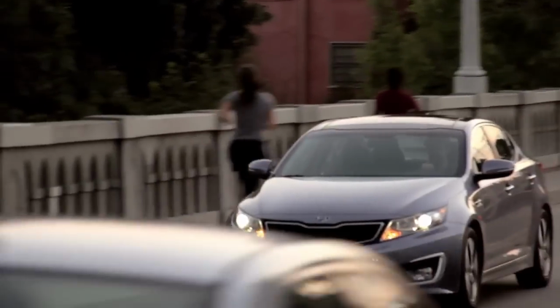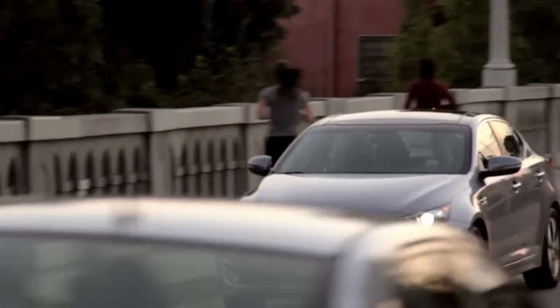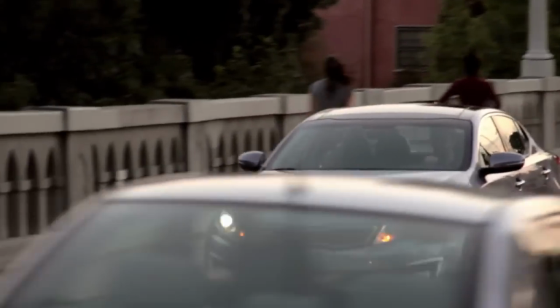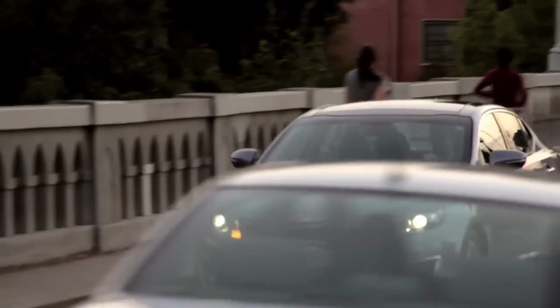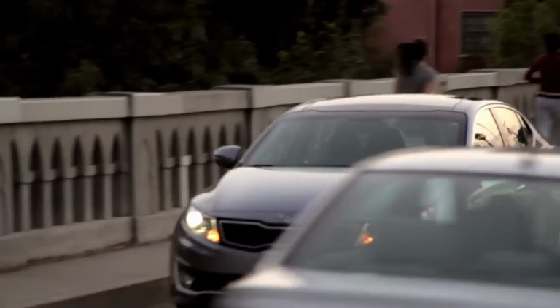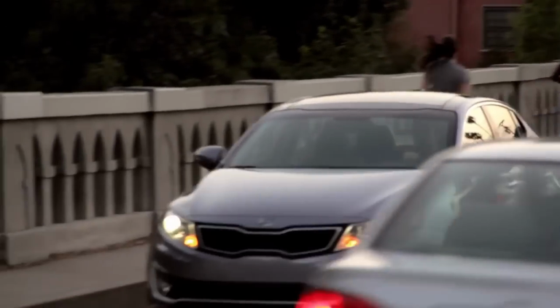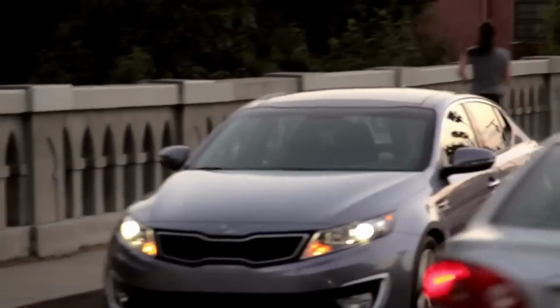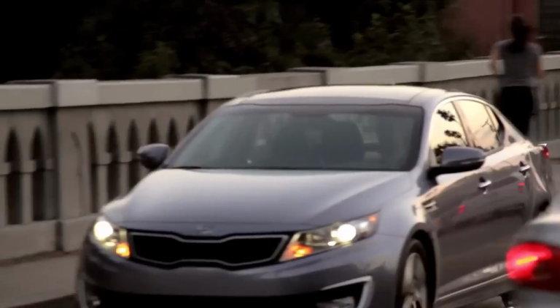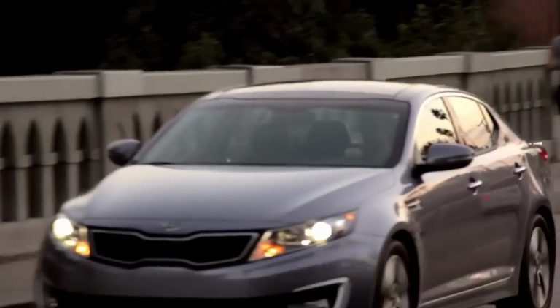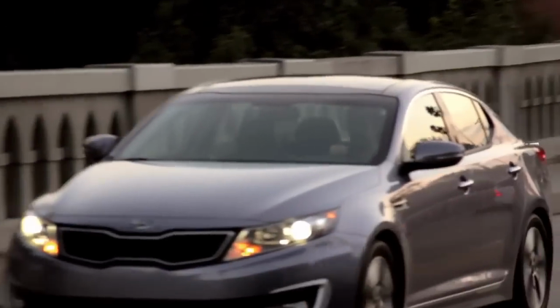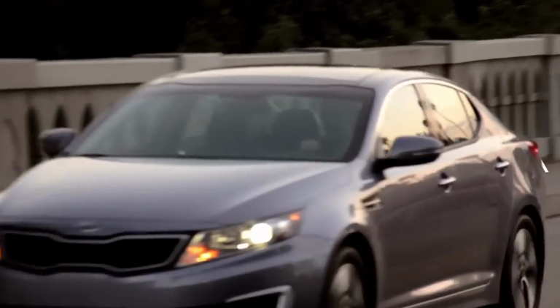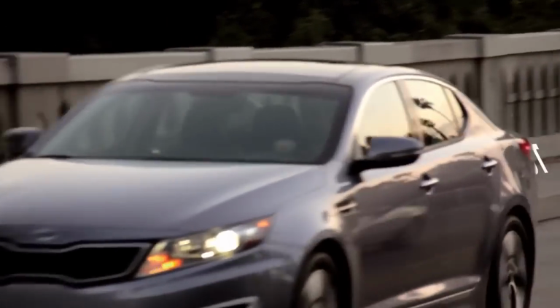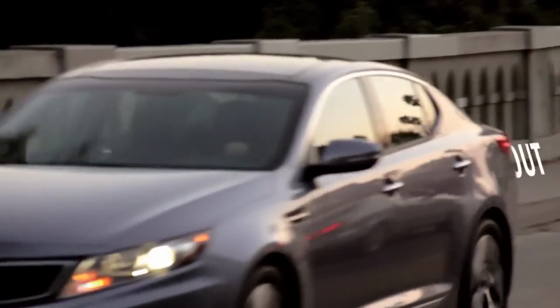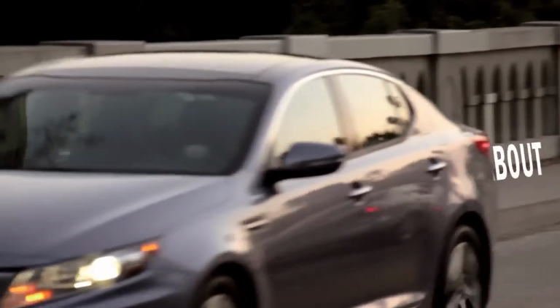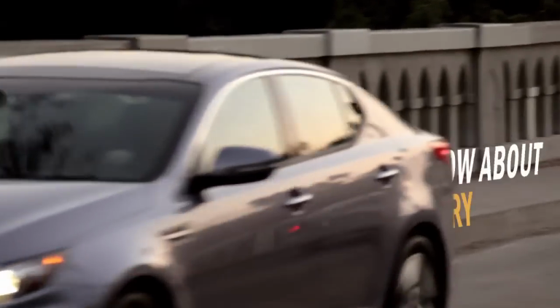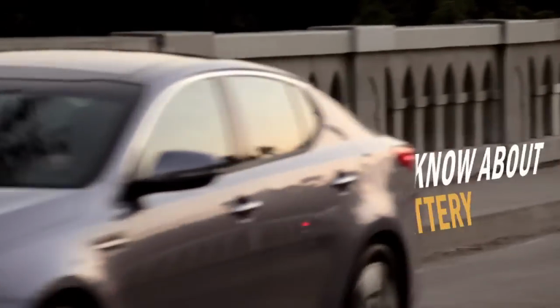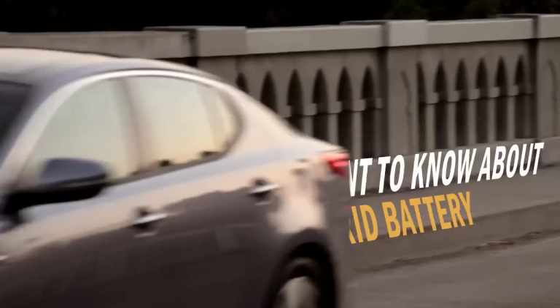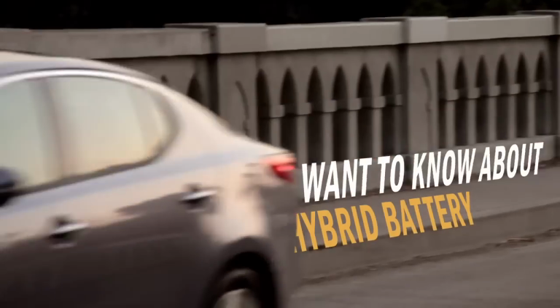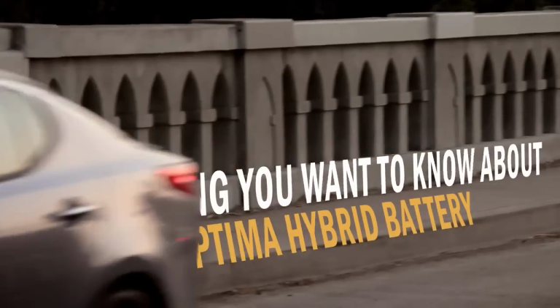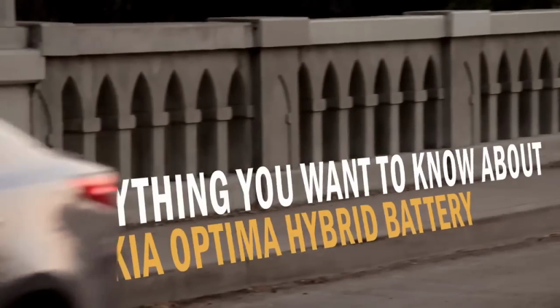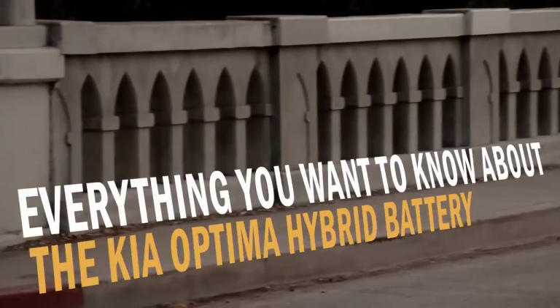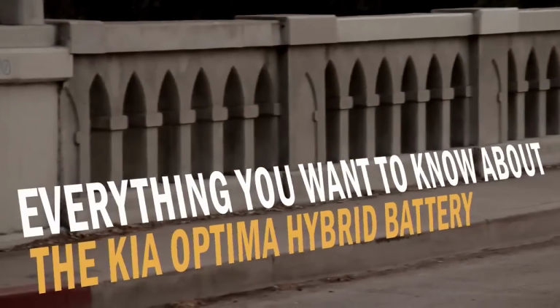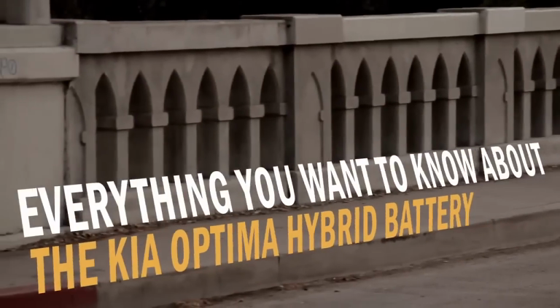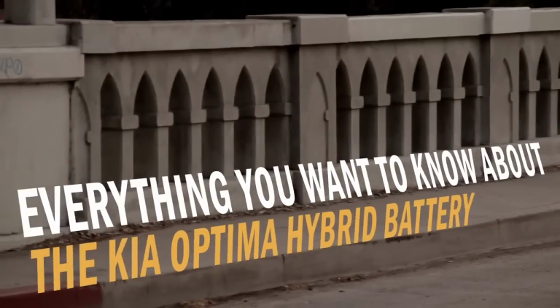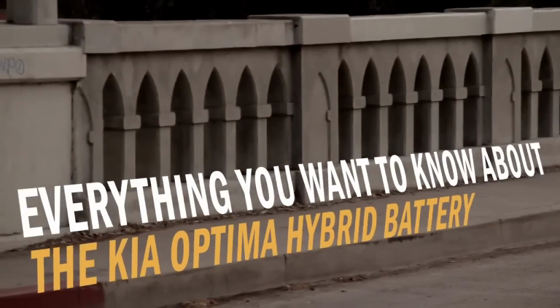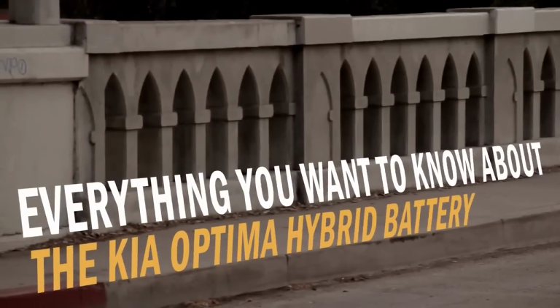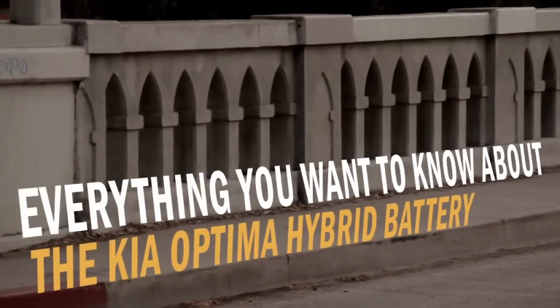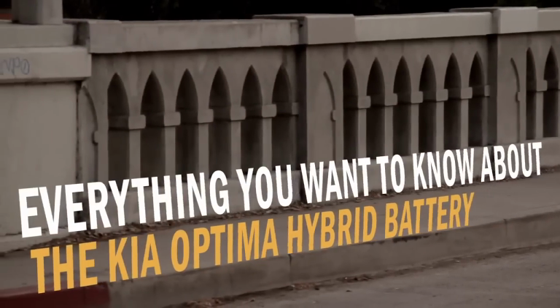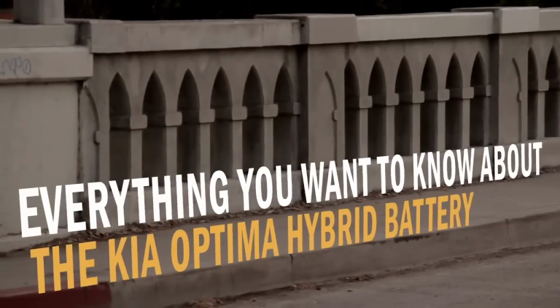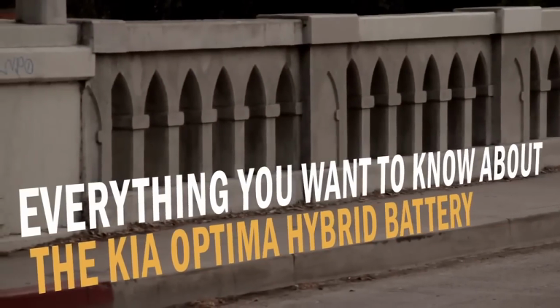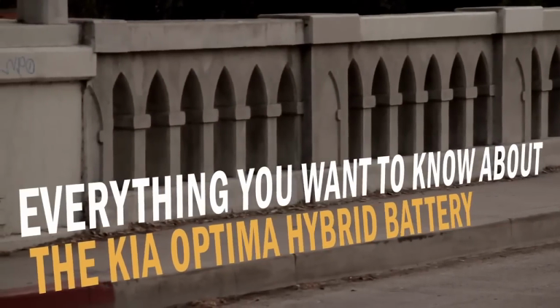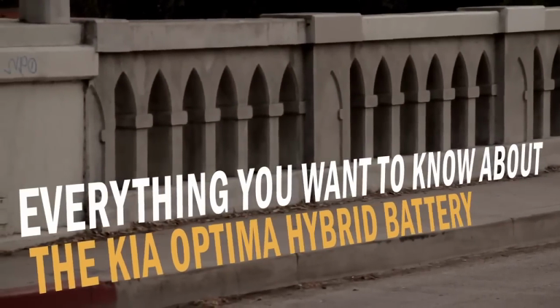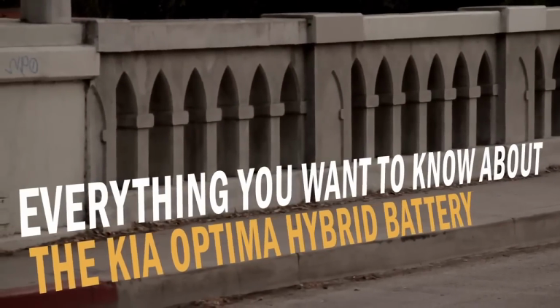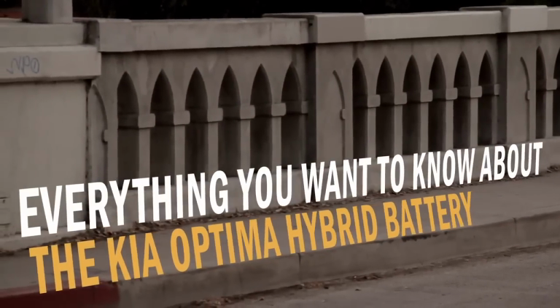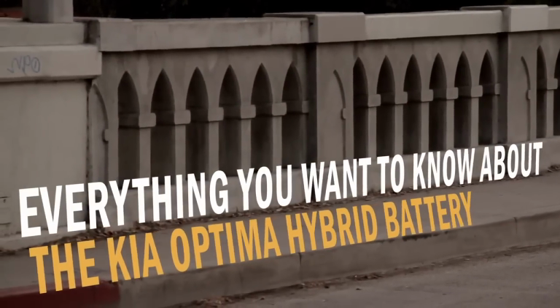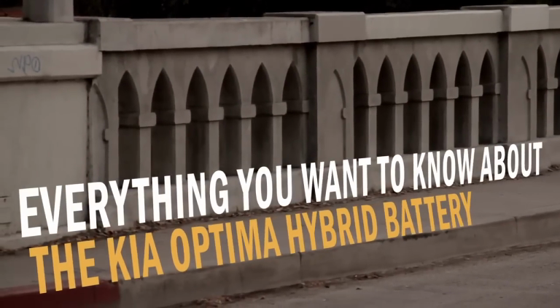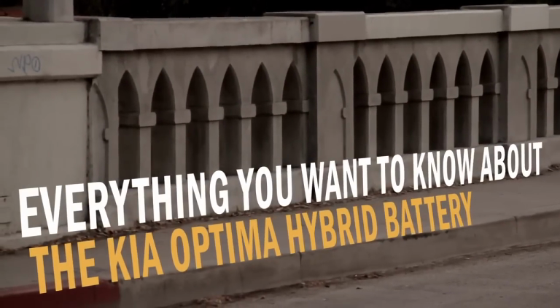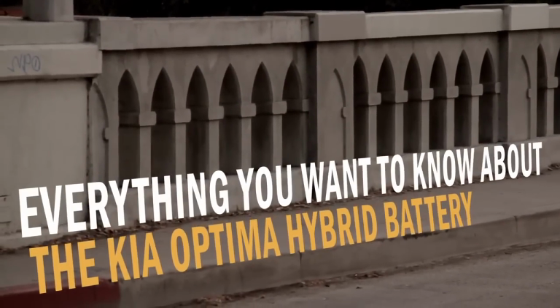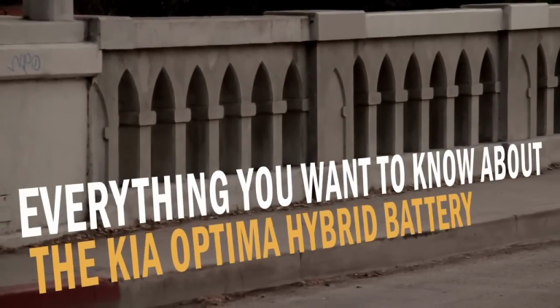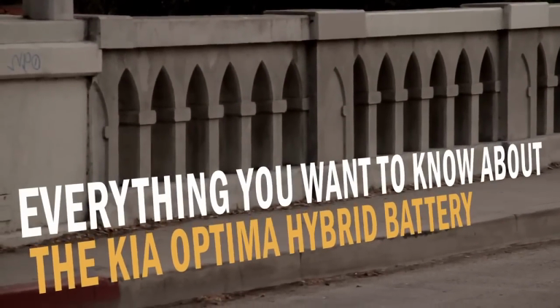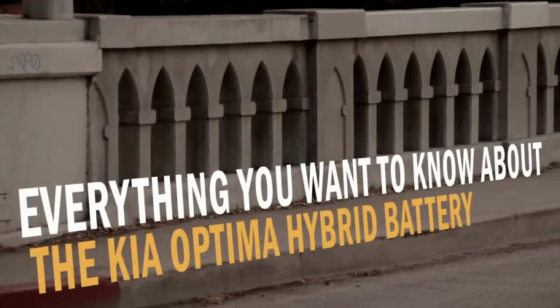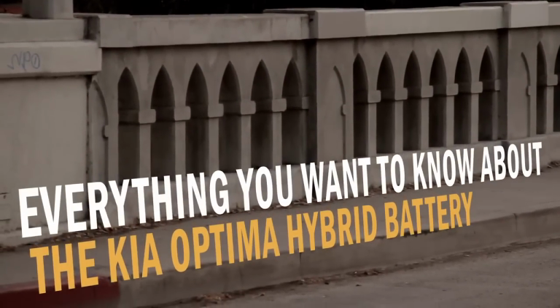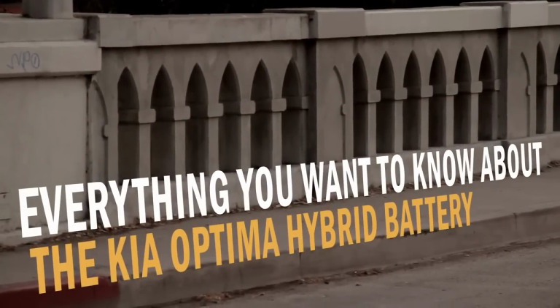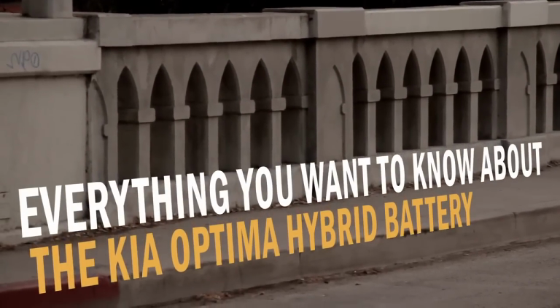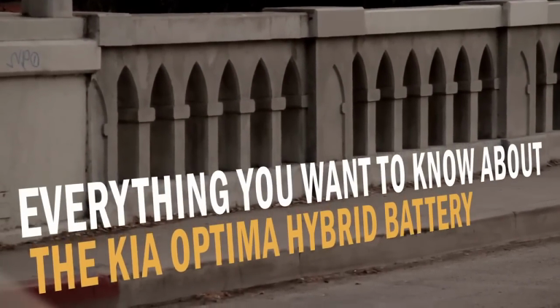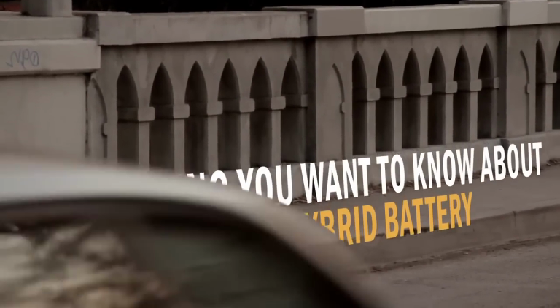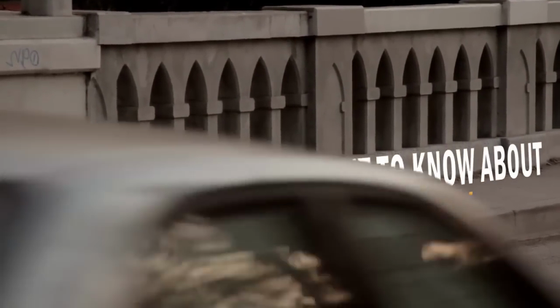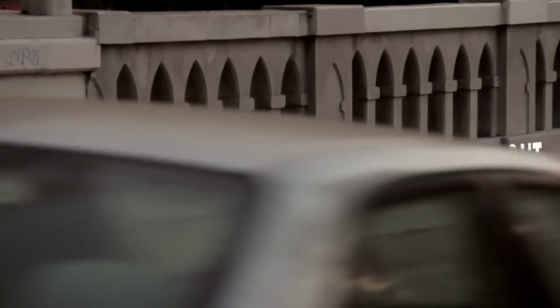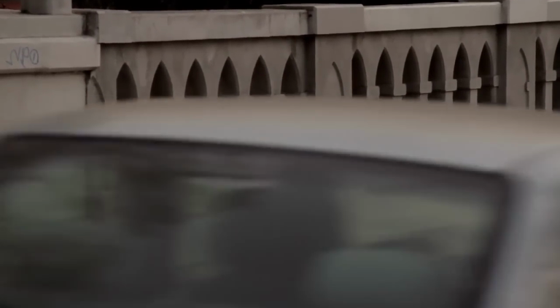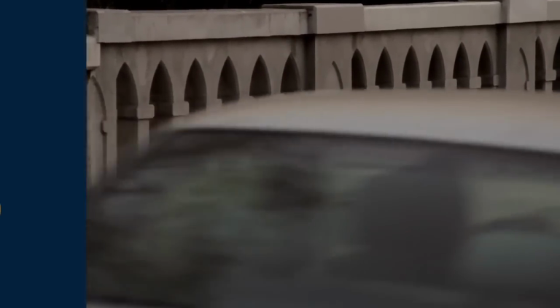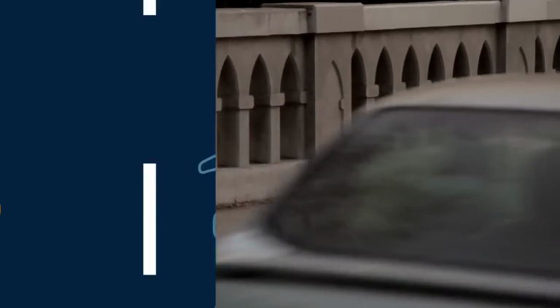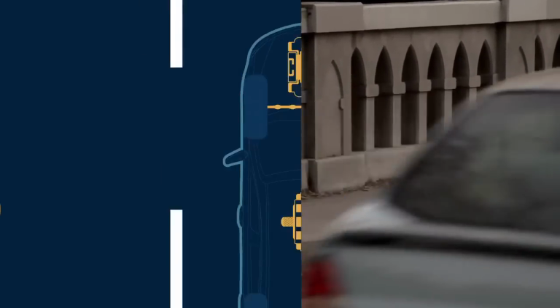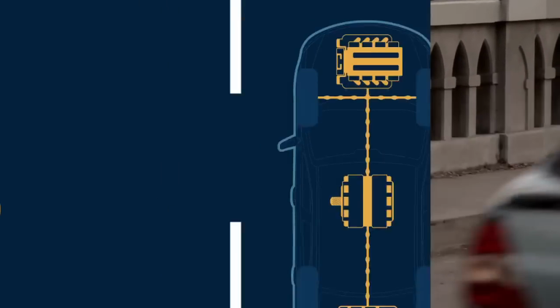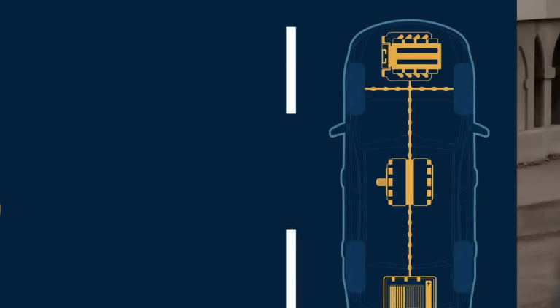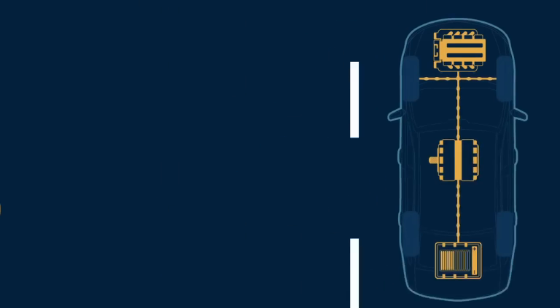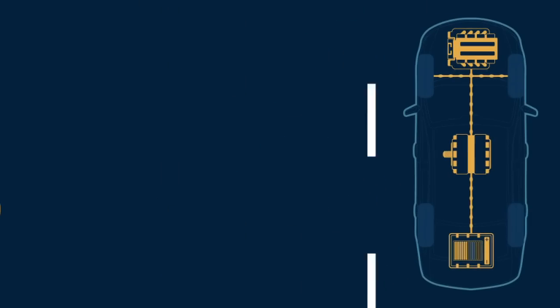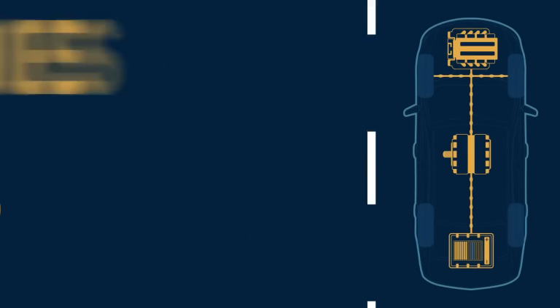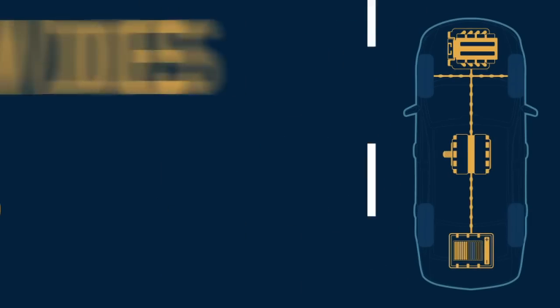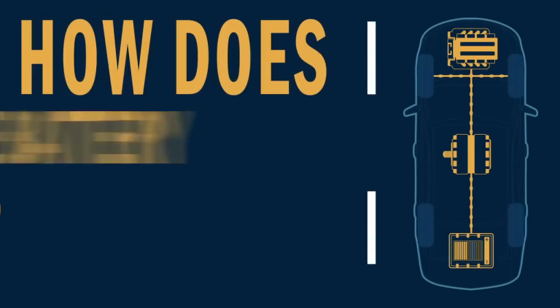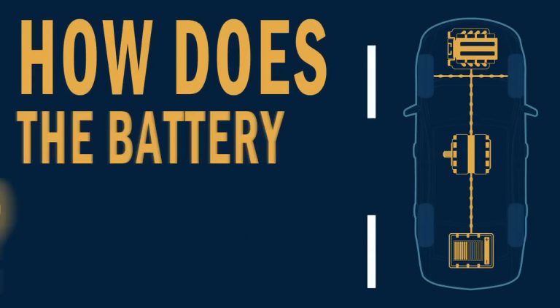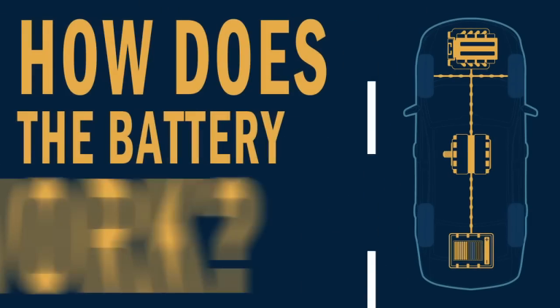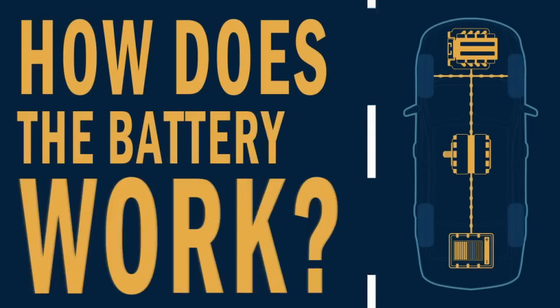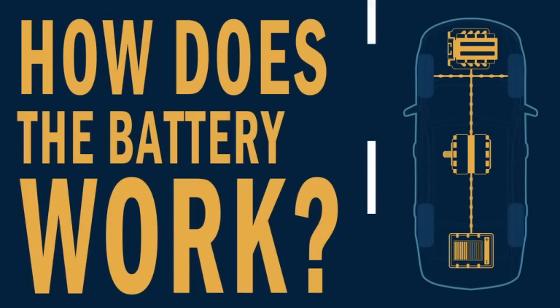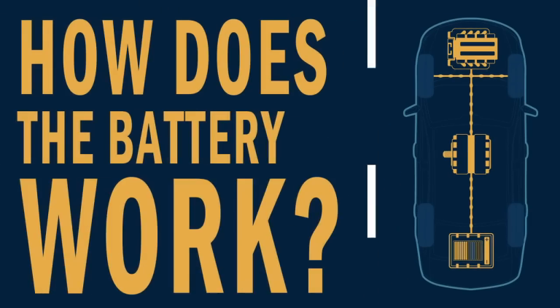This is everything you want to know about the Kia Optima Hybrid Battery. How does the battery work?